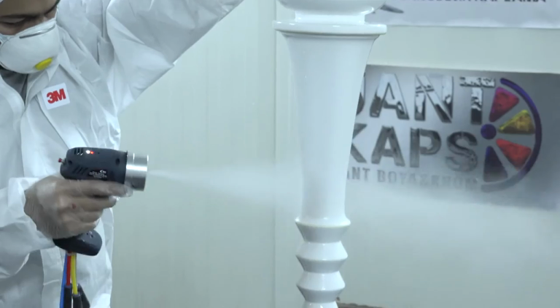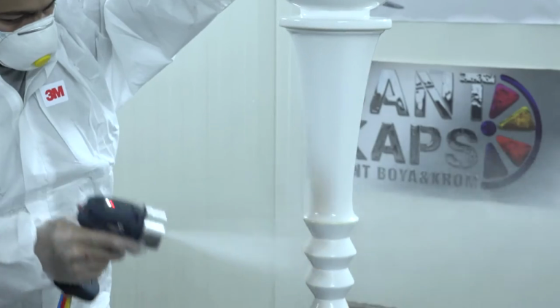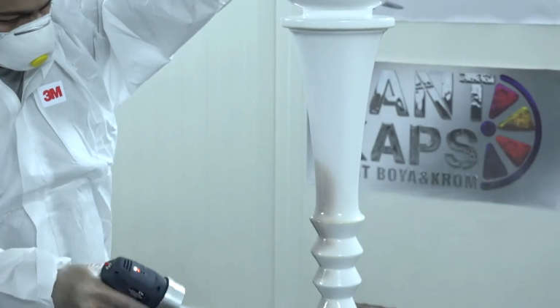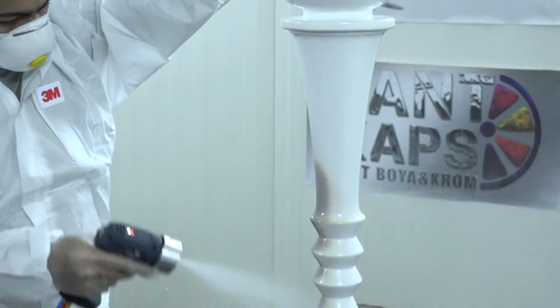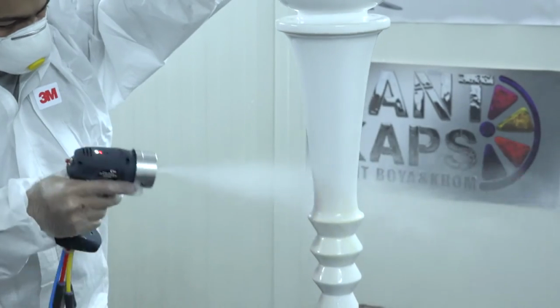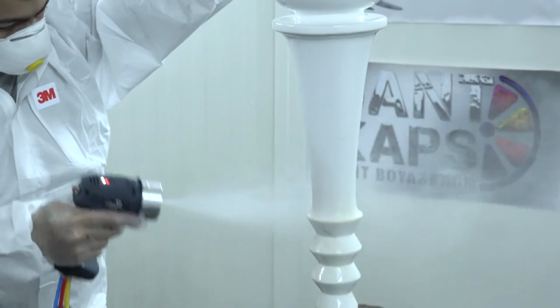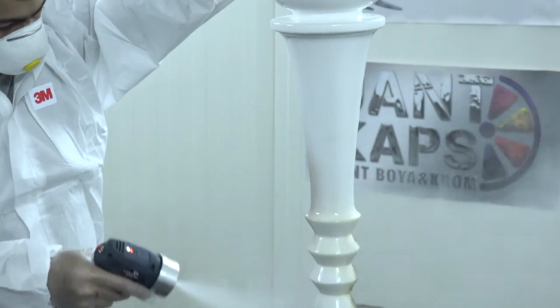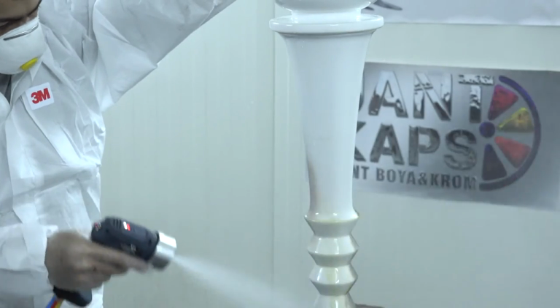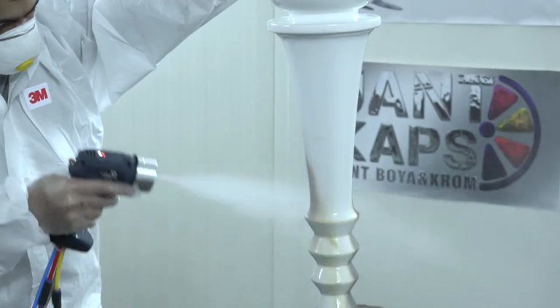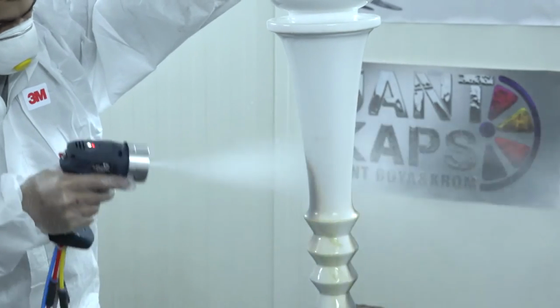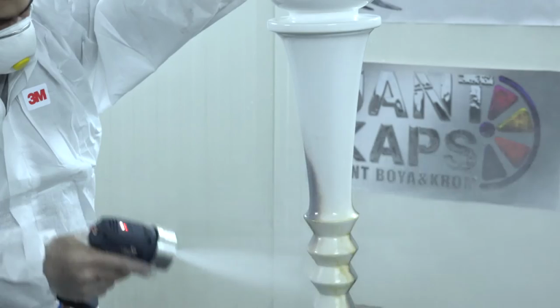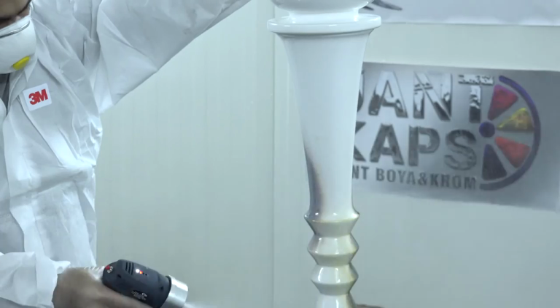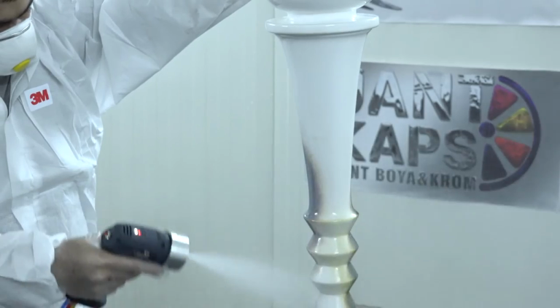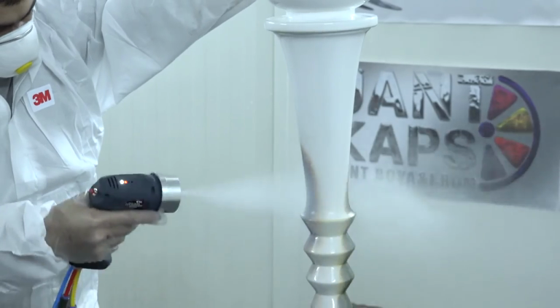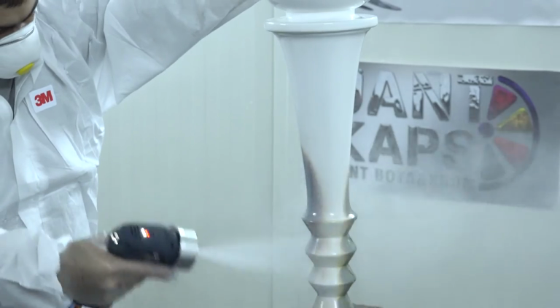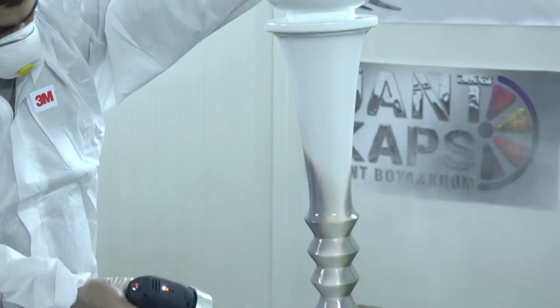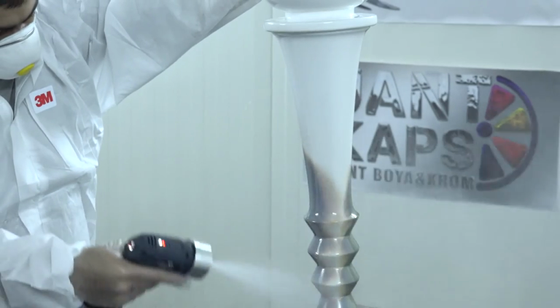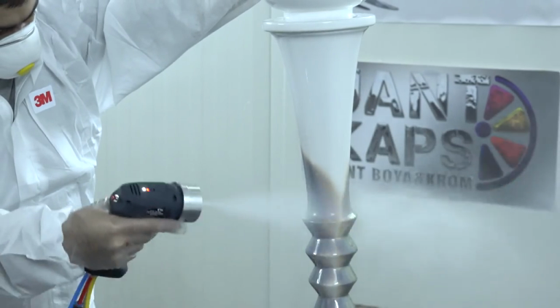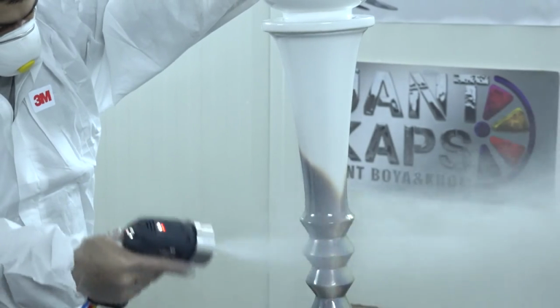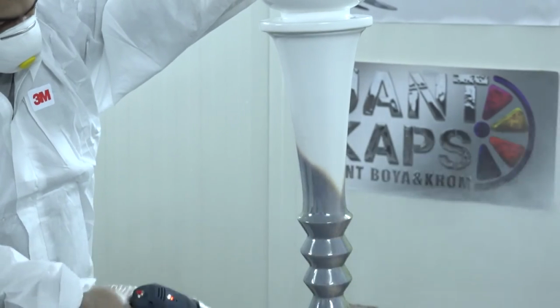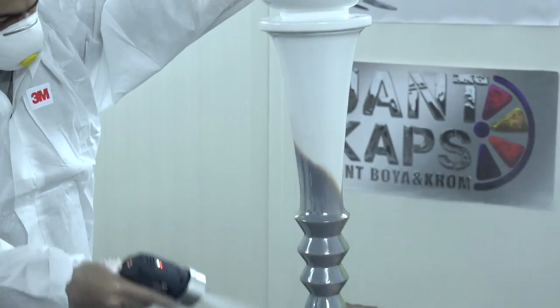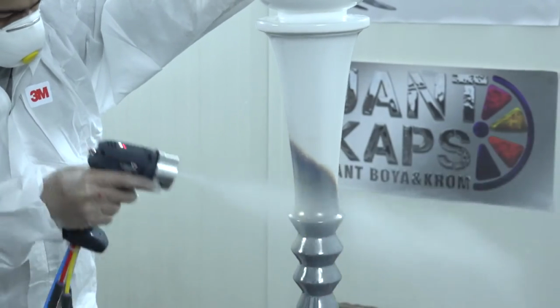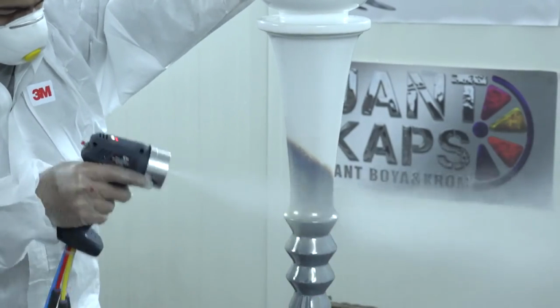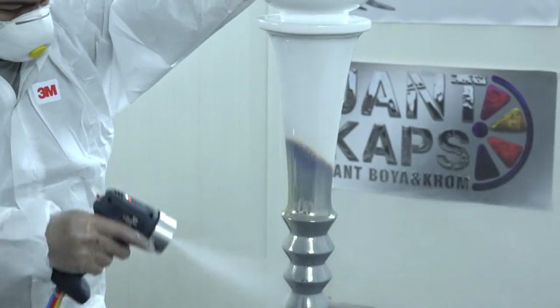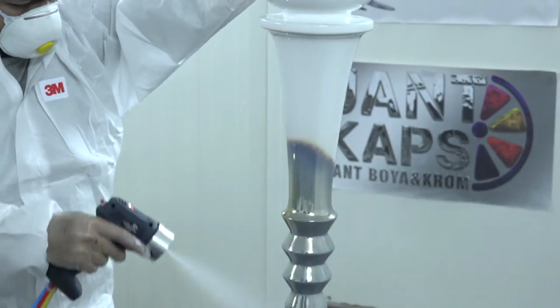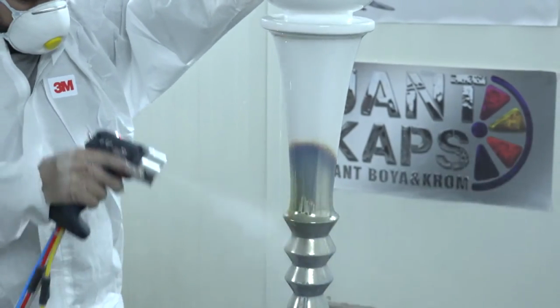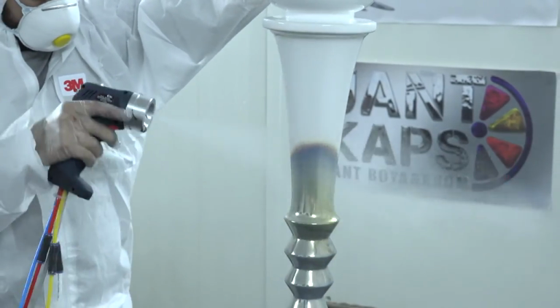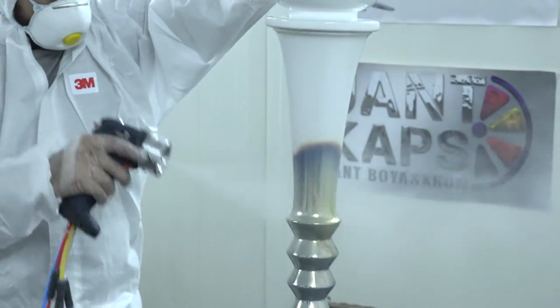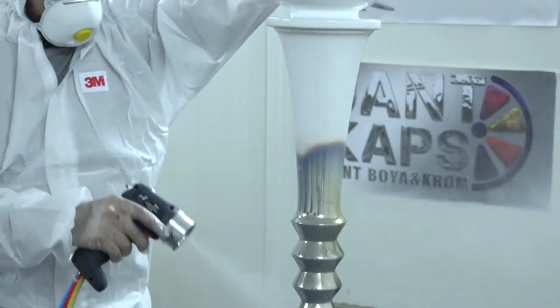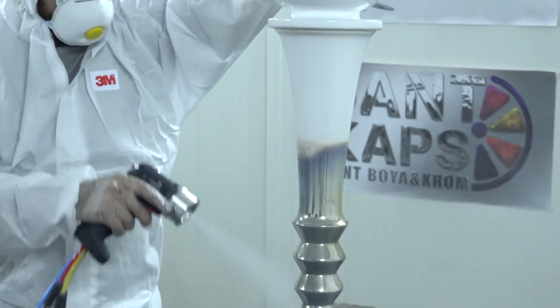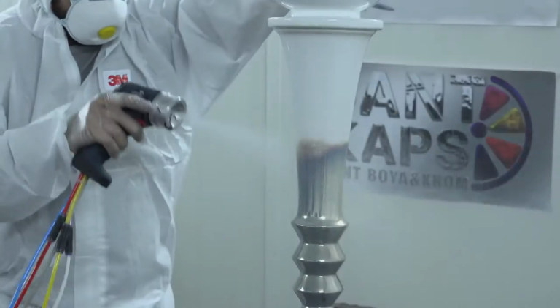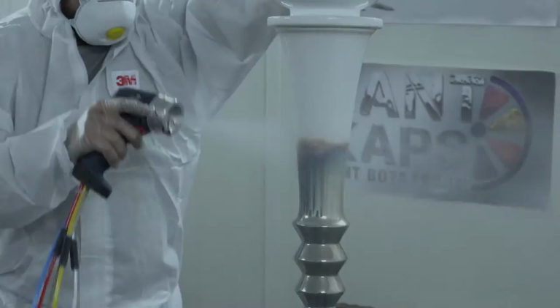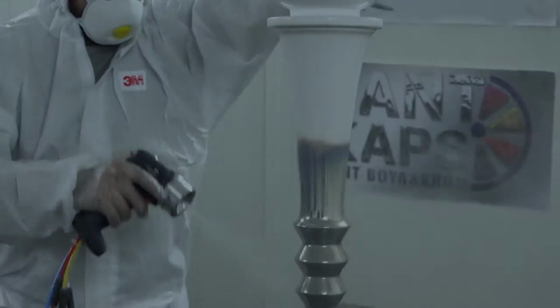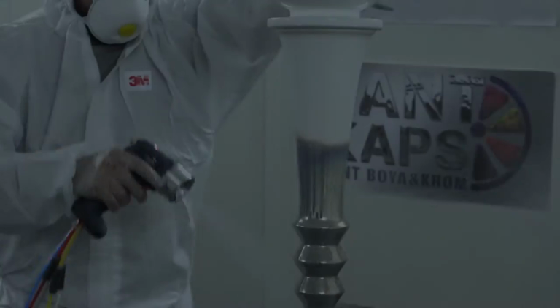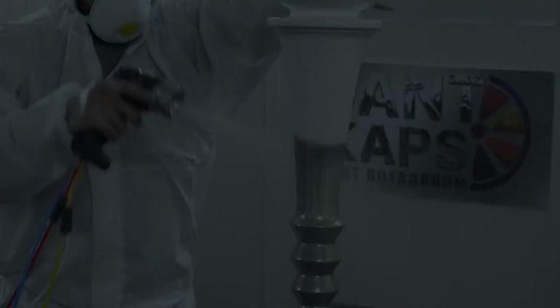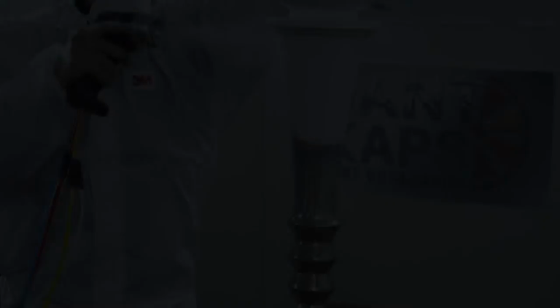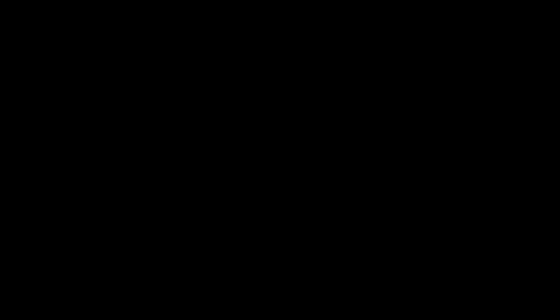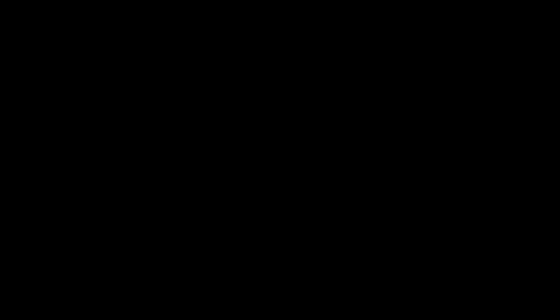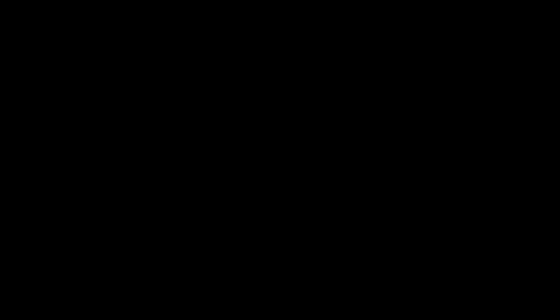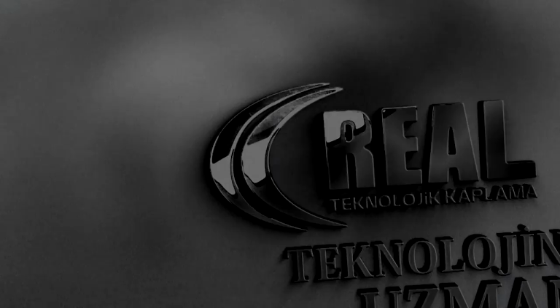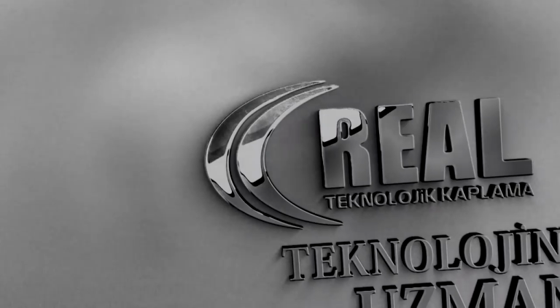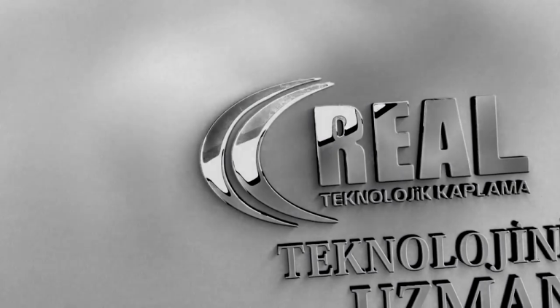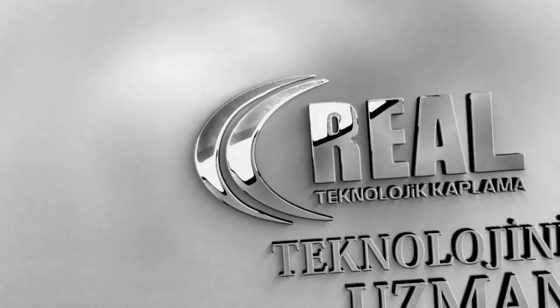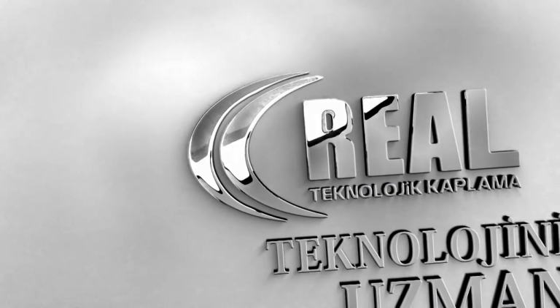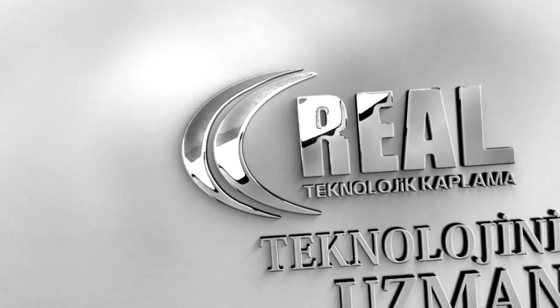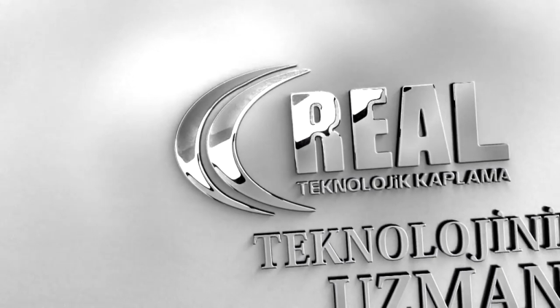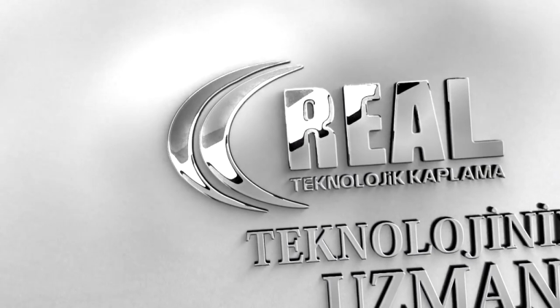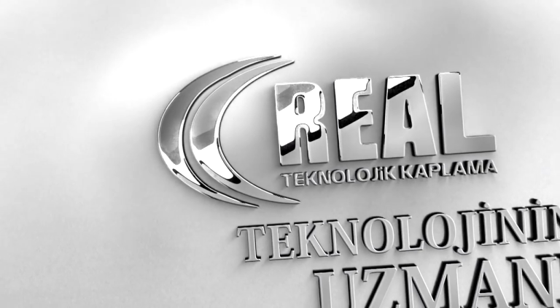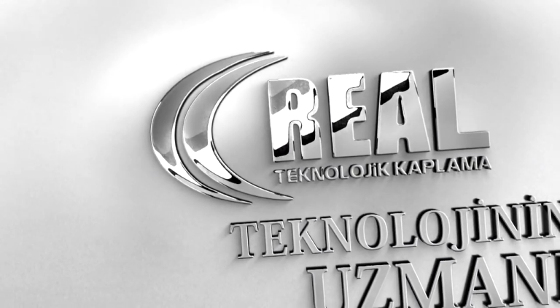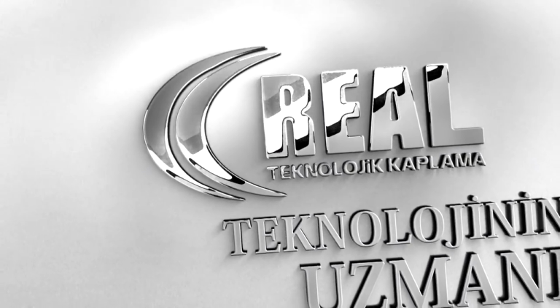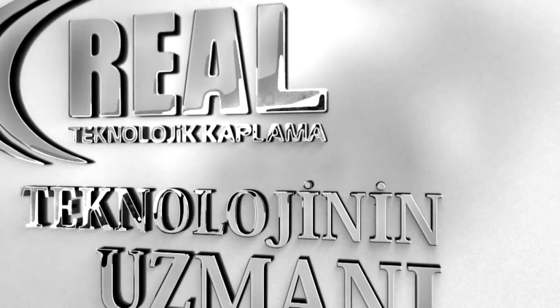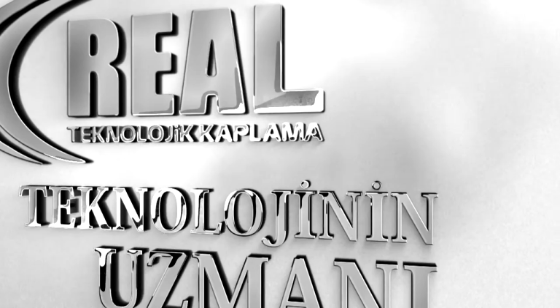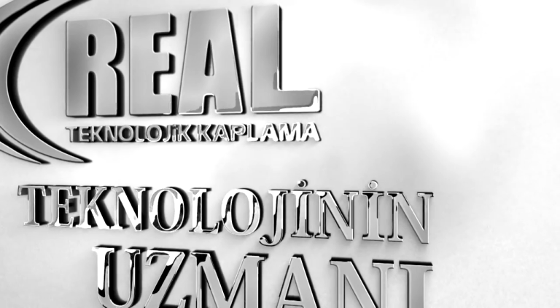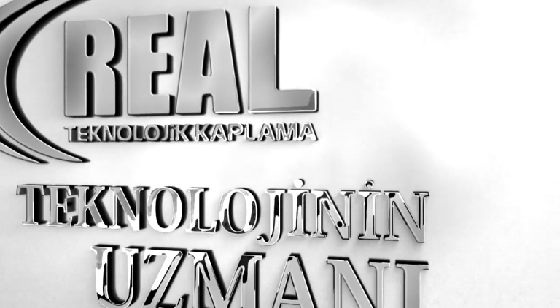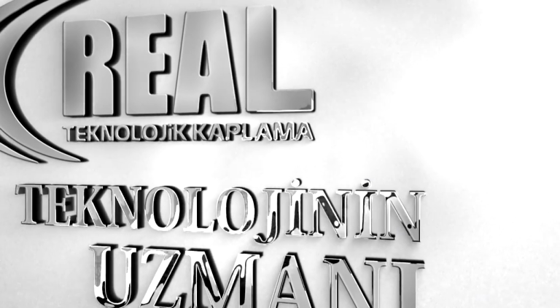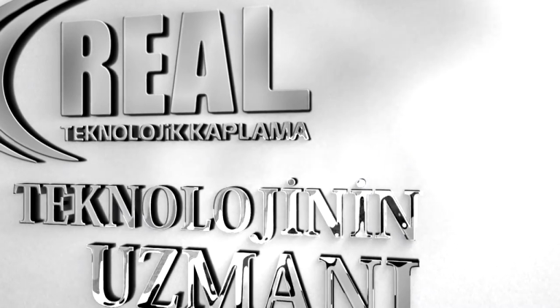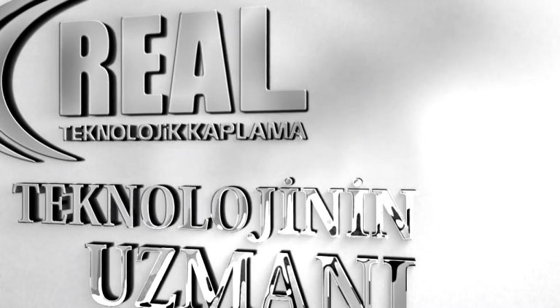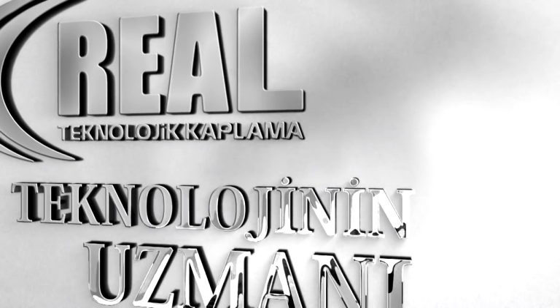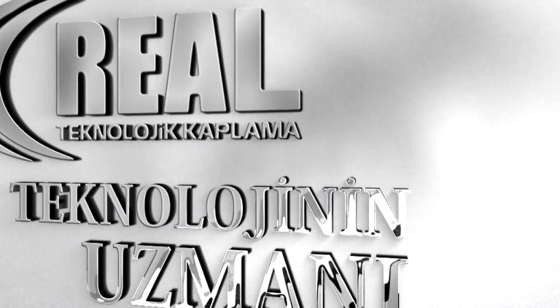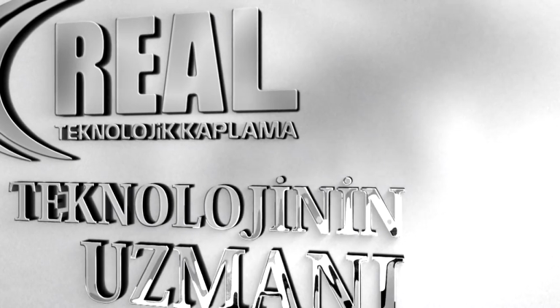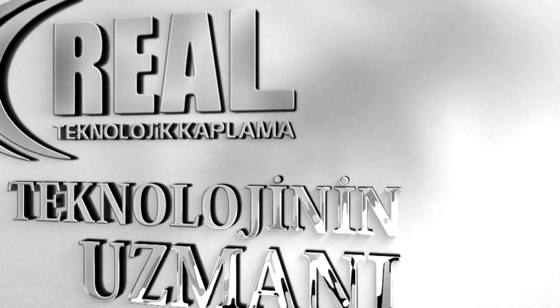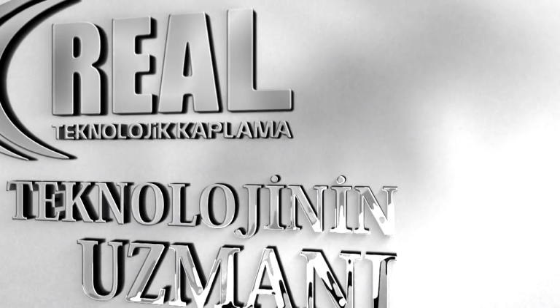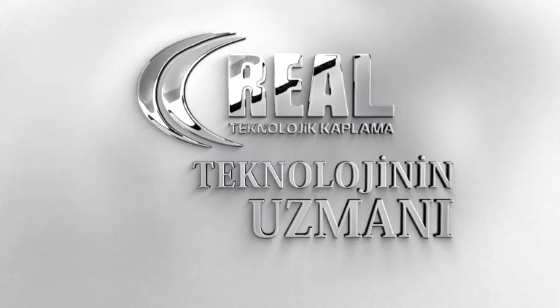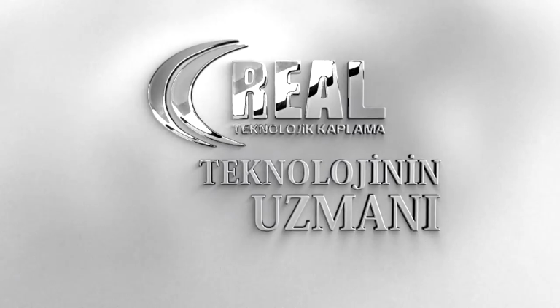Kaplanacak parça büyüklüğüne göre sıvı akış hızı ayarlanabilir. Real Teknoloji Kaplama — teknolojinin uzmanı. (The liquid flow rate can be adjusted according to the size of the part to be coated. Real Teknoloji Kaplama — experts in technology.)